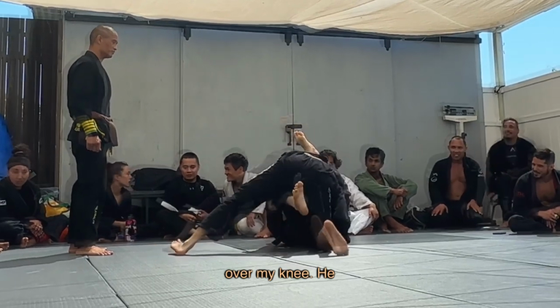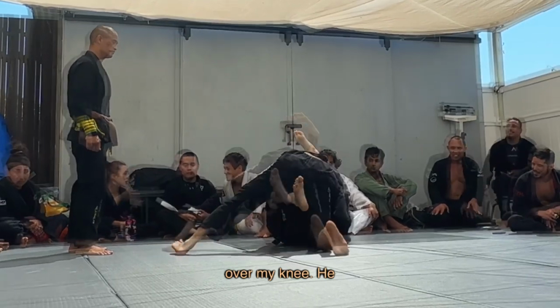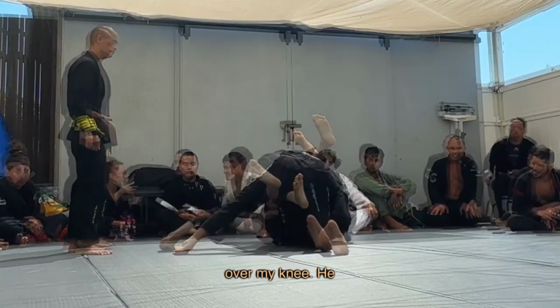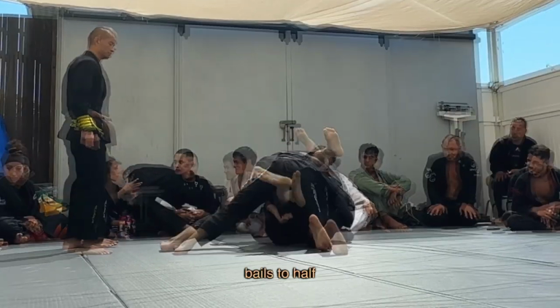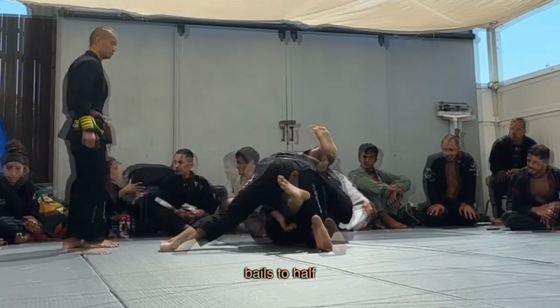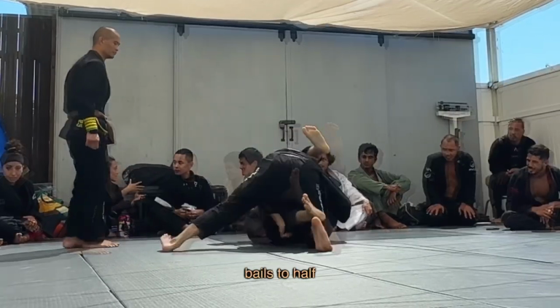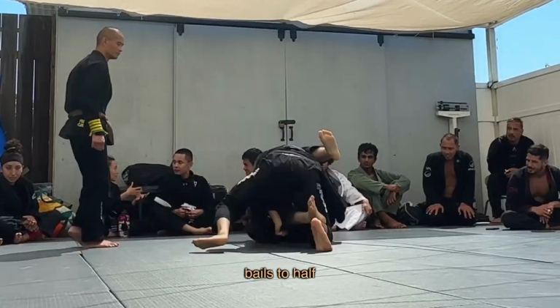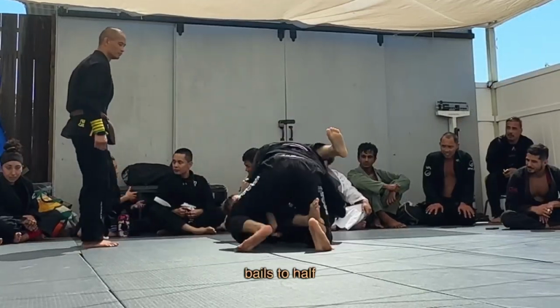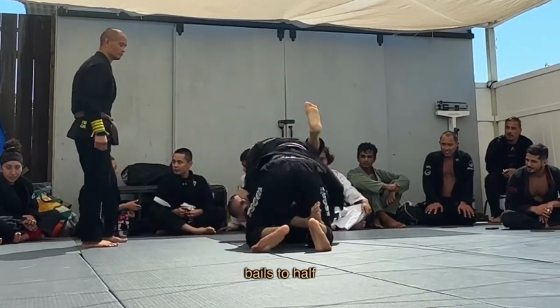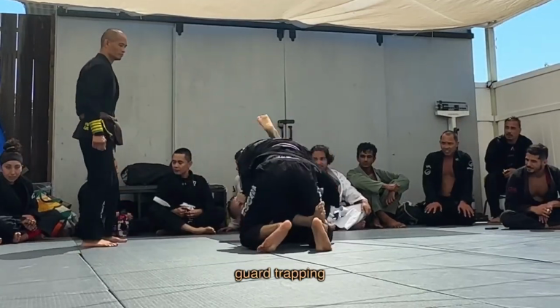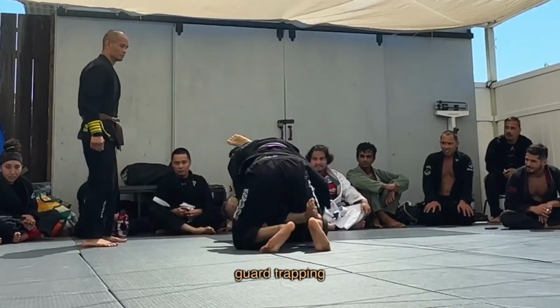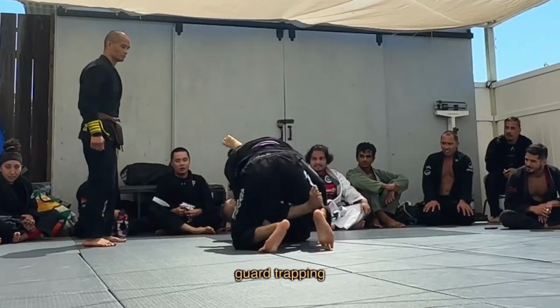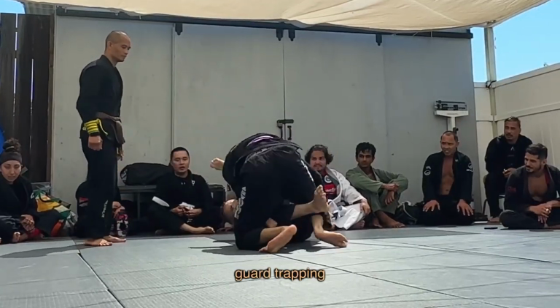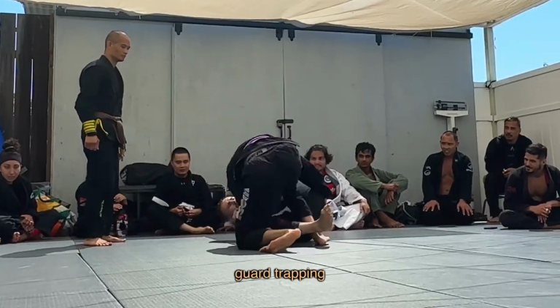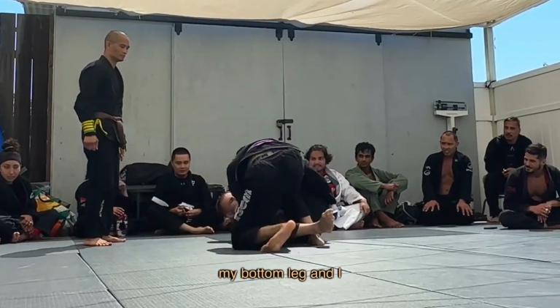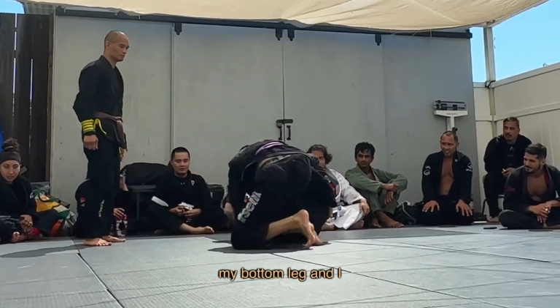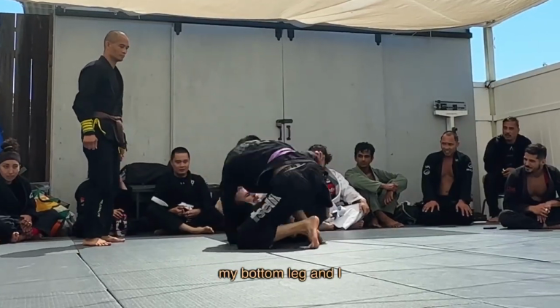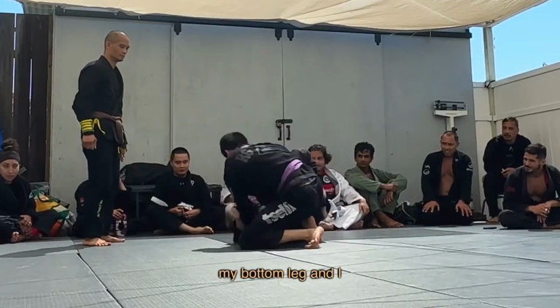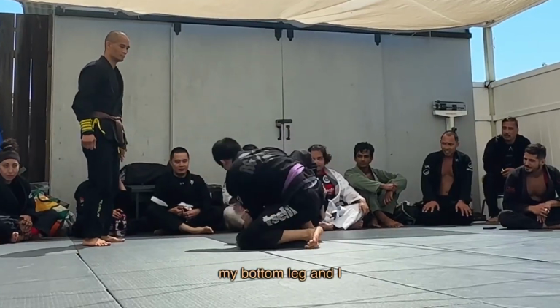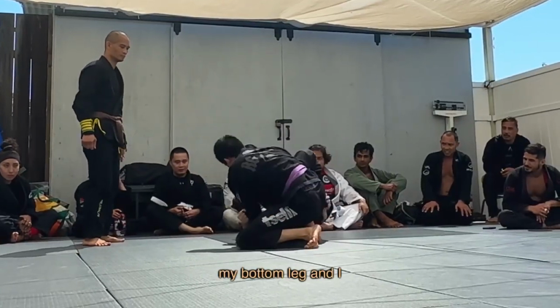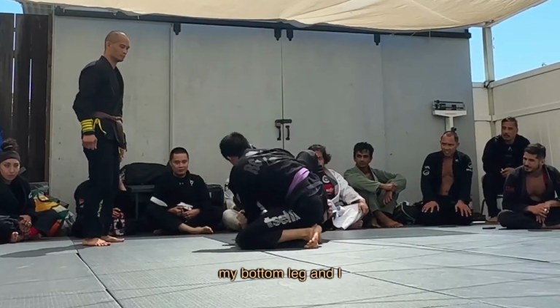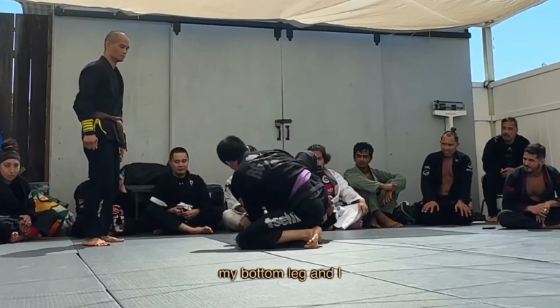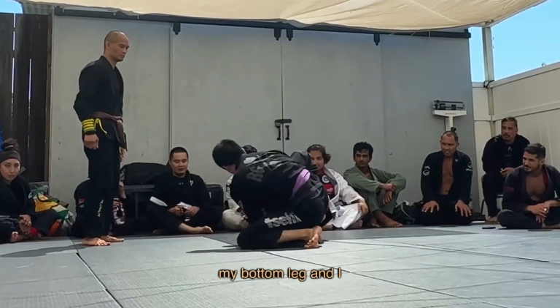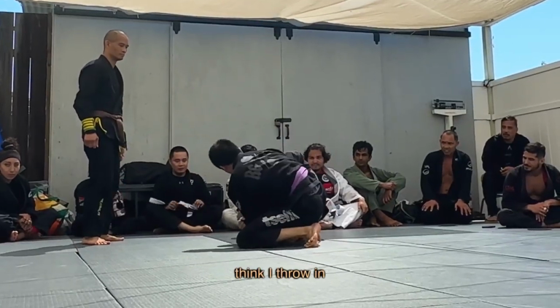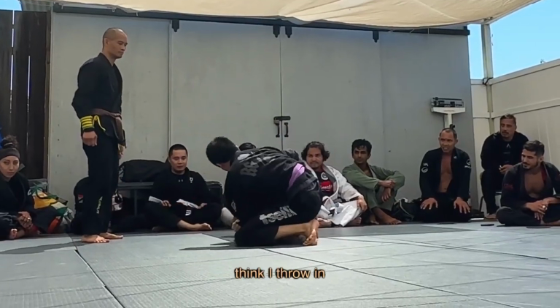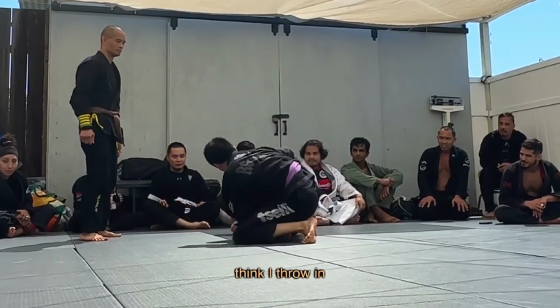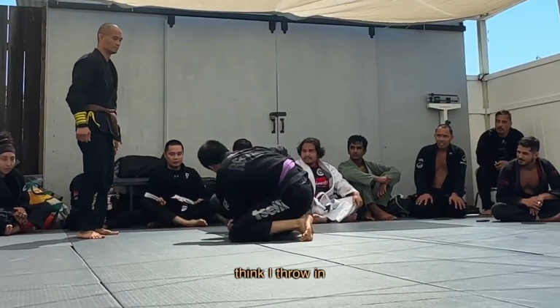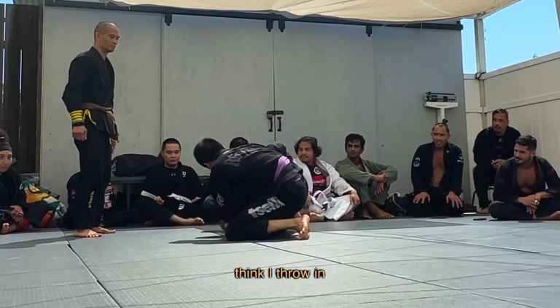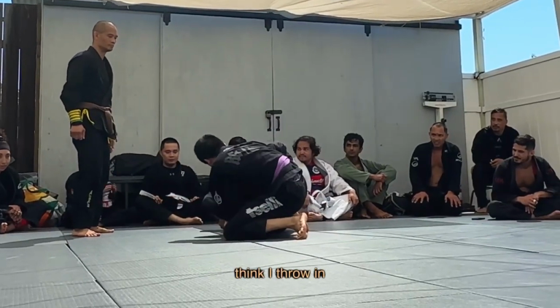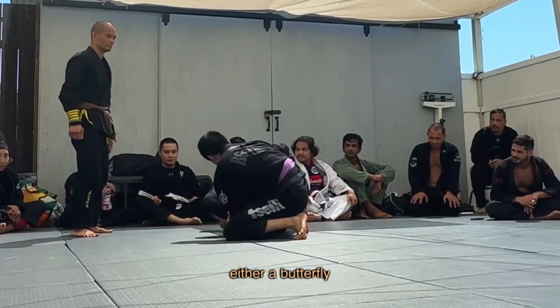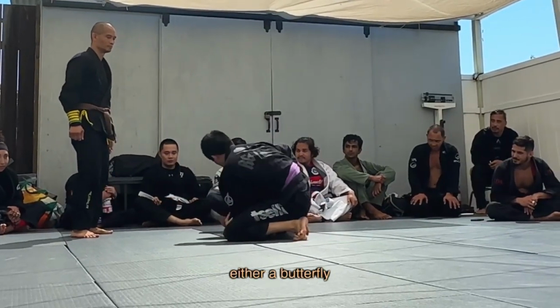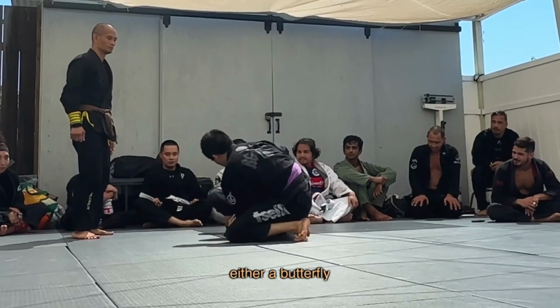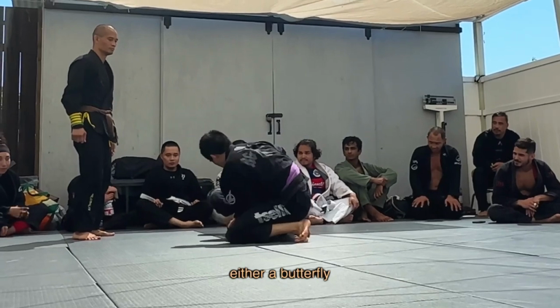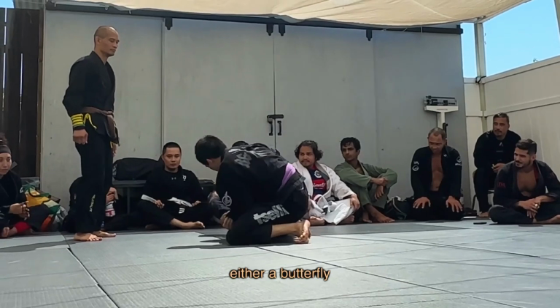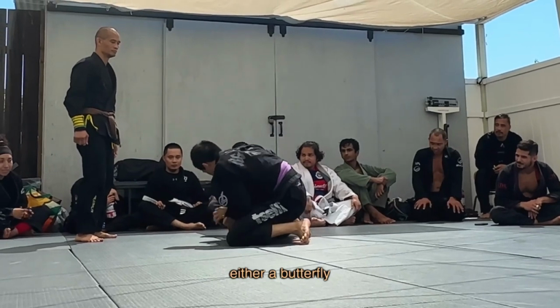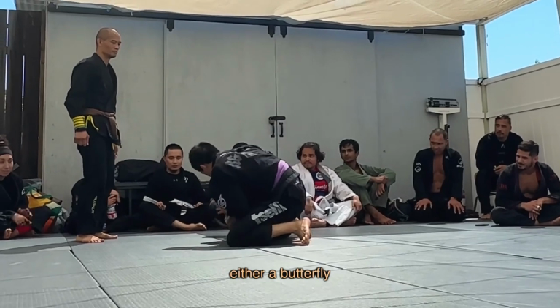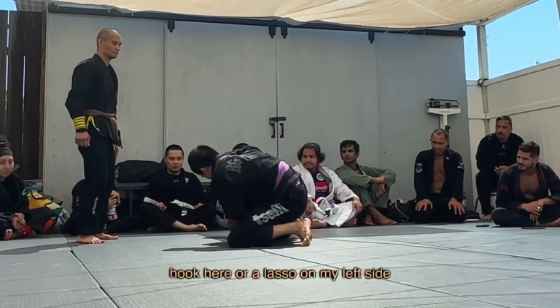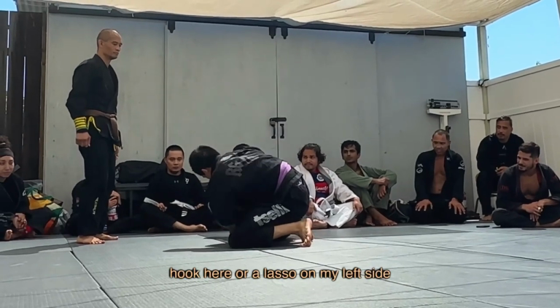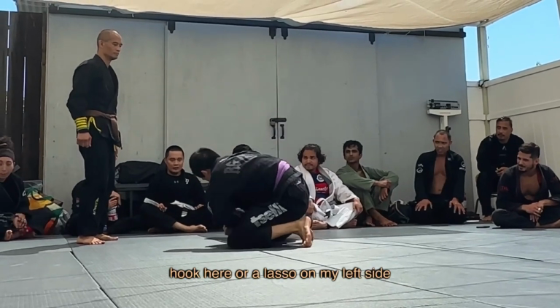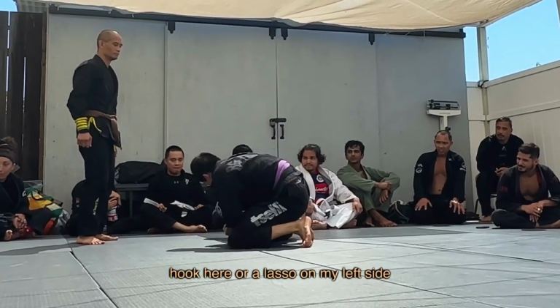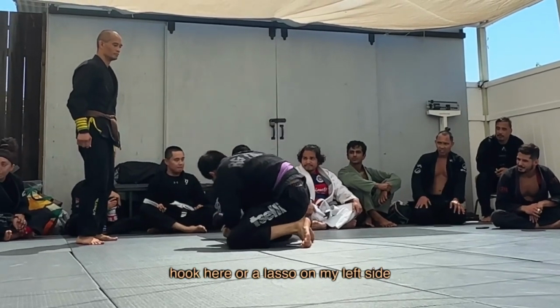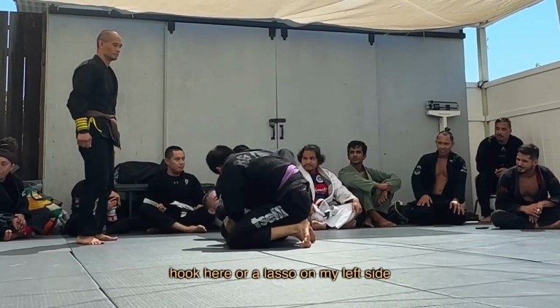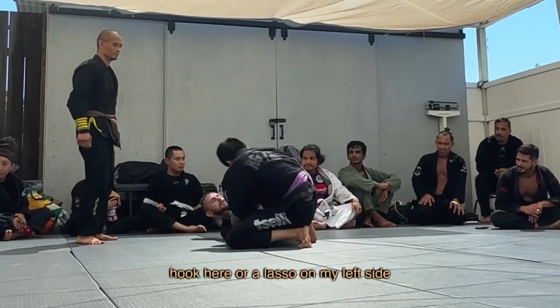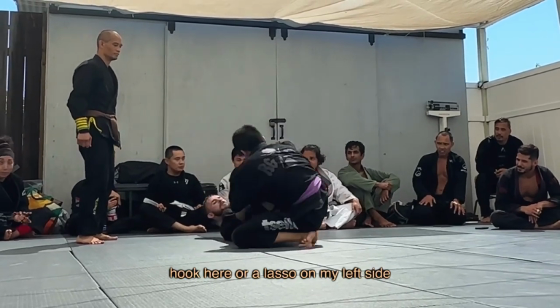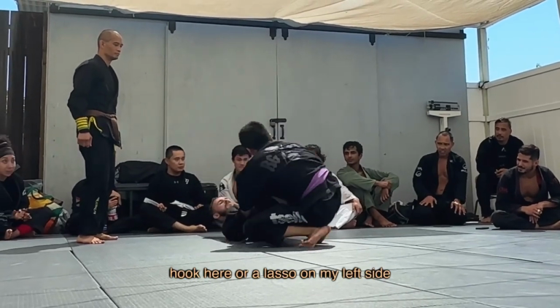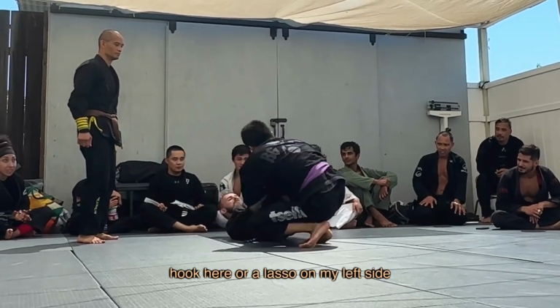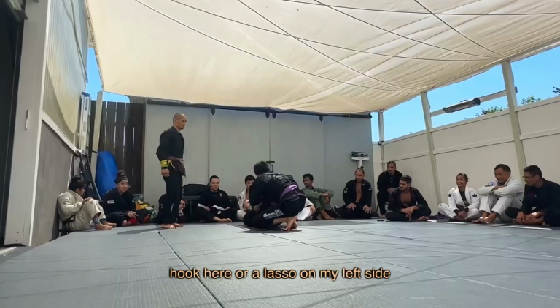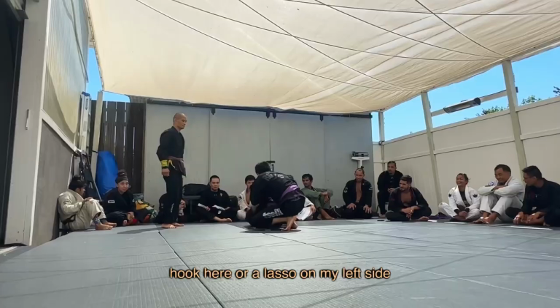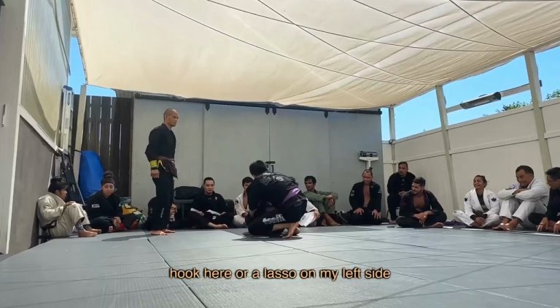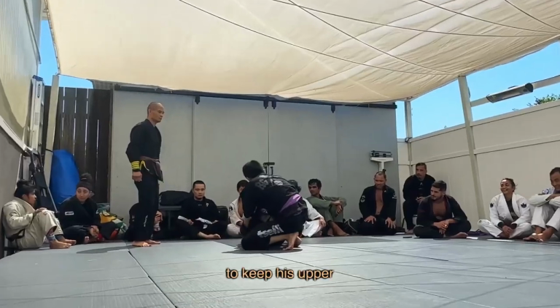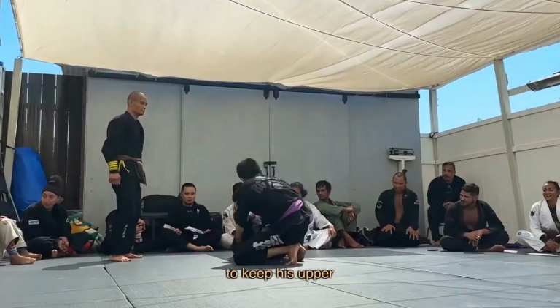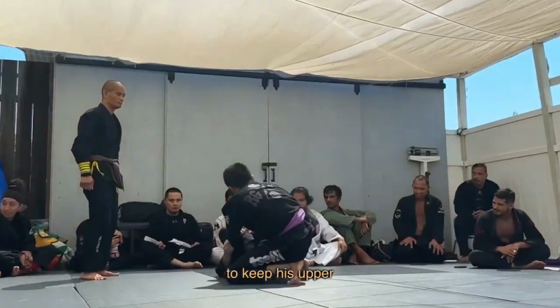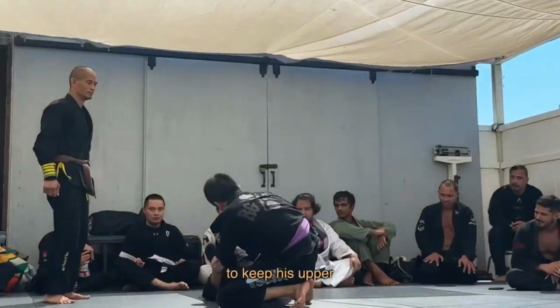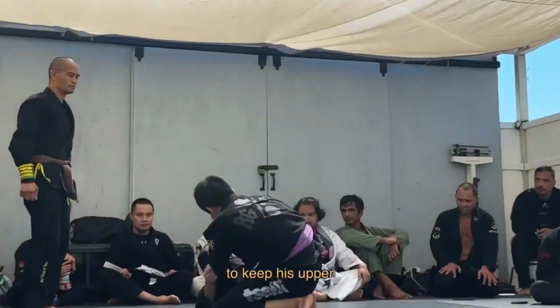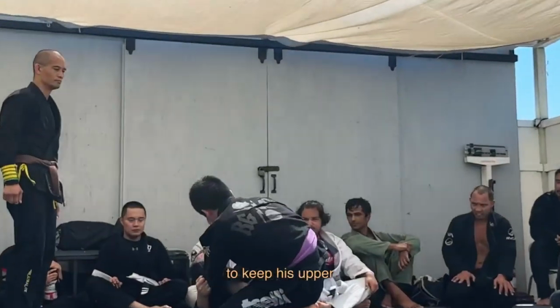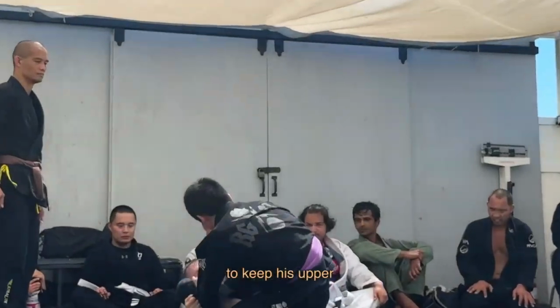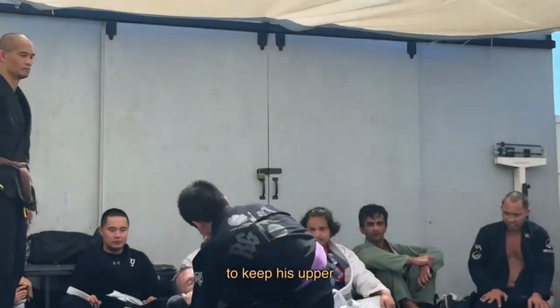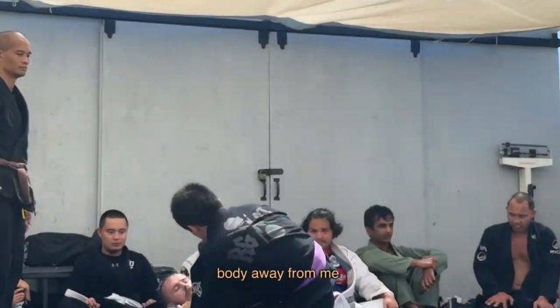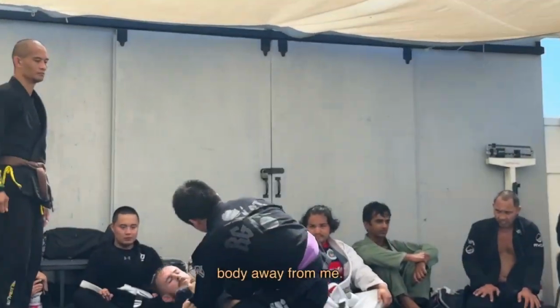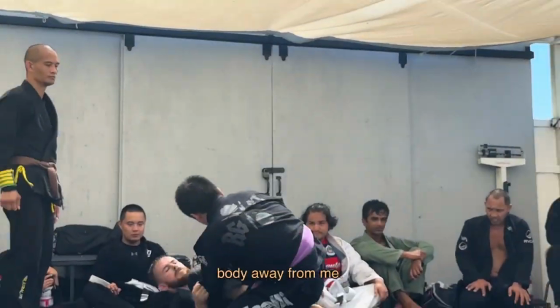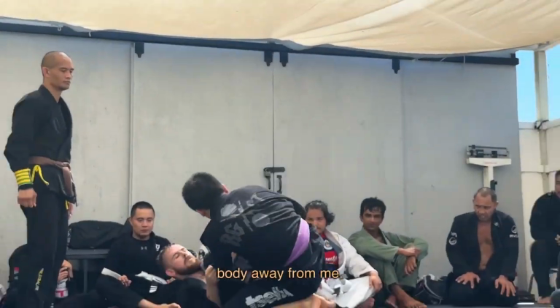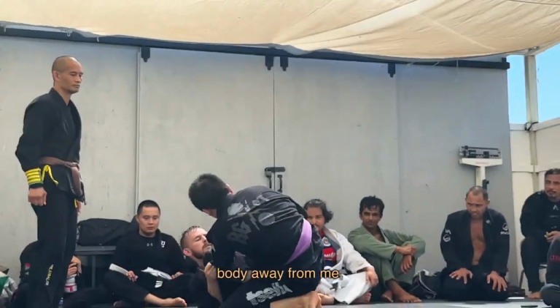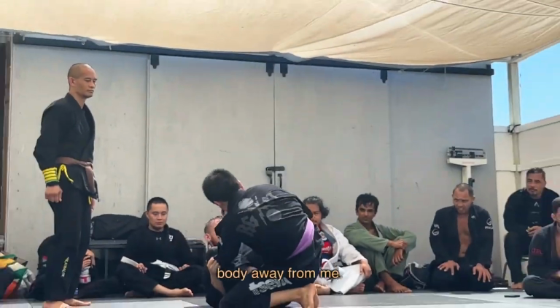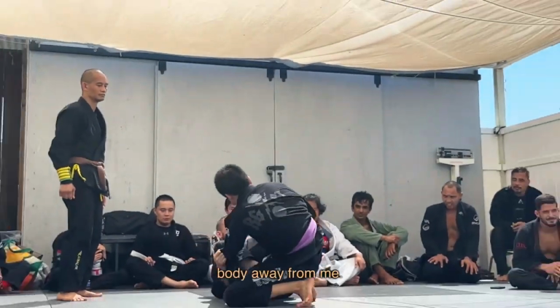He bails to half guard trapping my bottom leg and I think I throw in either a butterfly hook or a lasso on my left side to keep his upper body away from me.